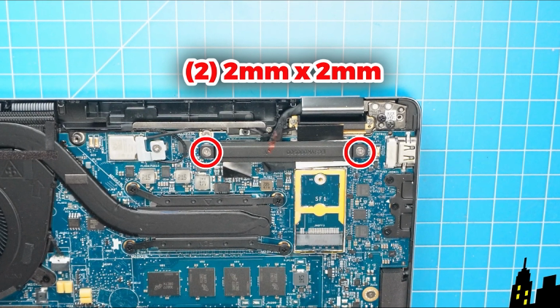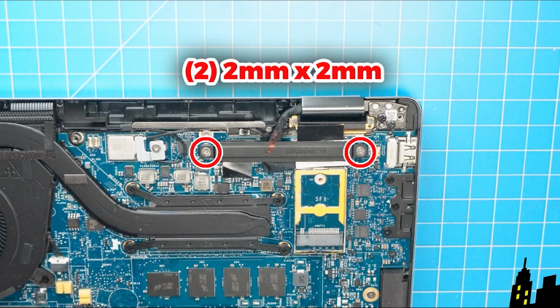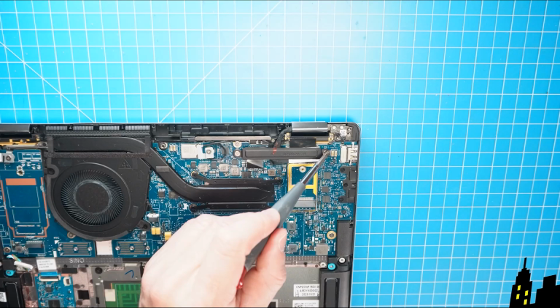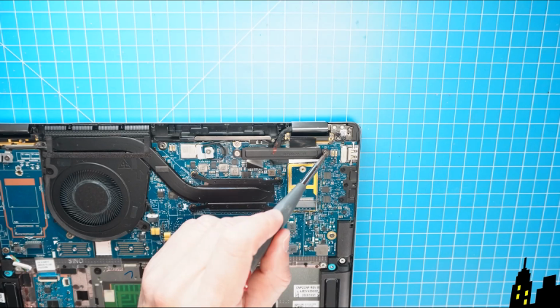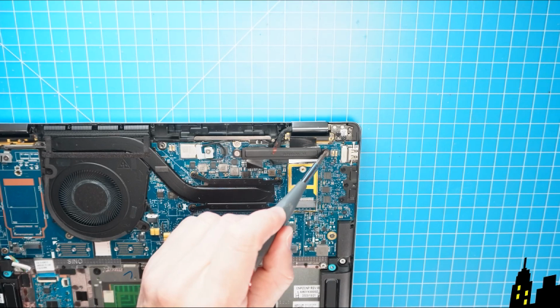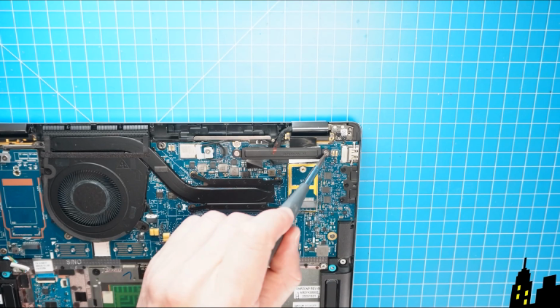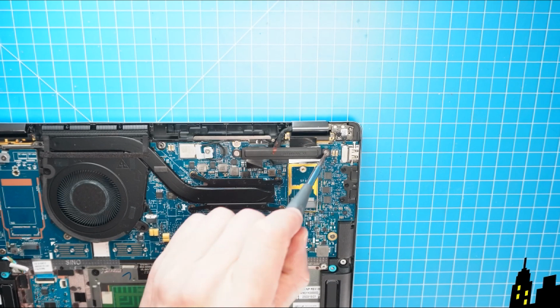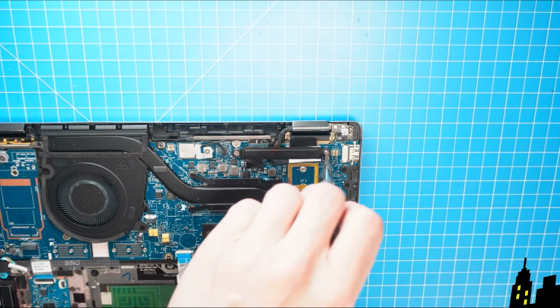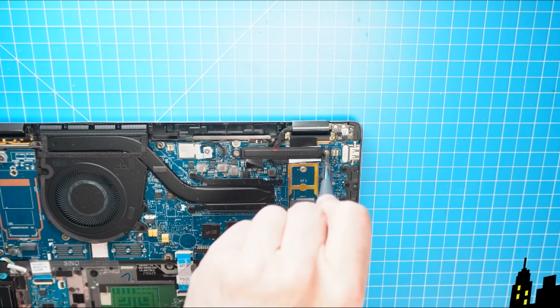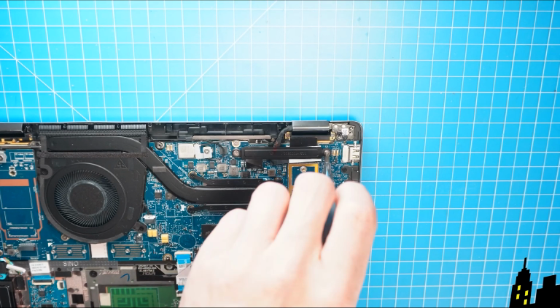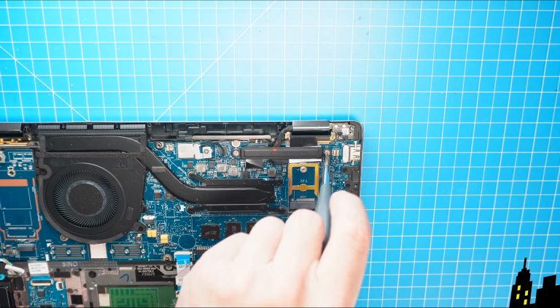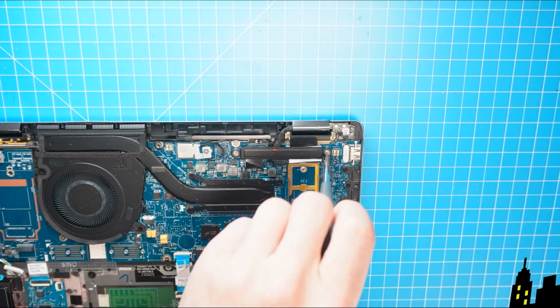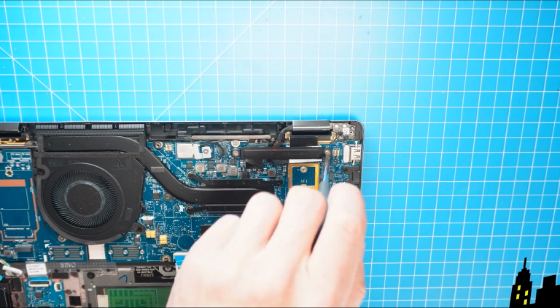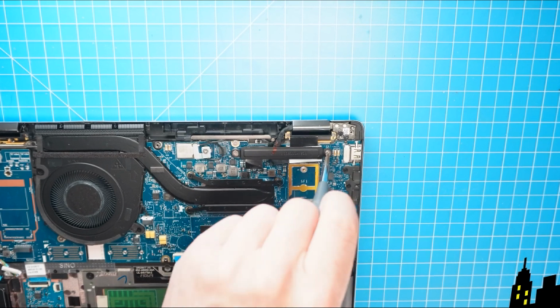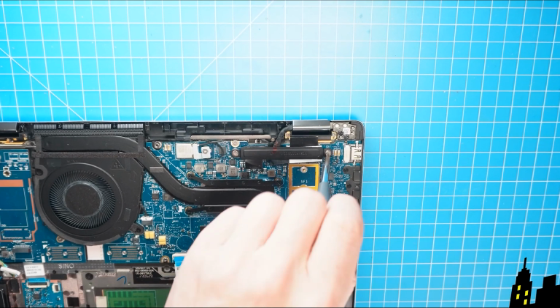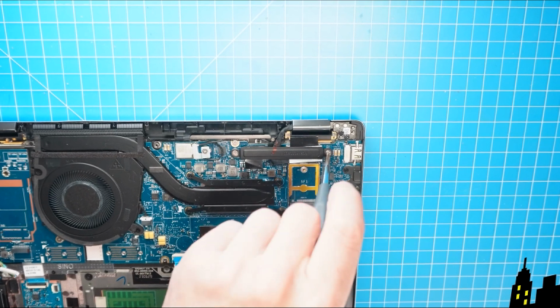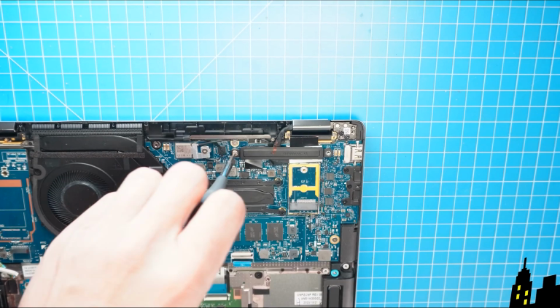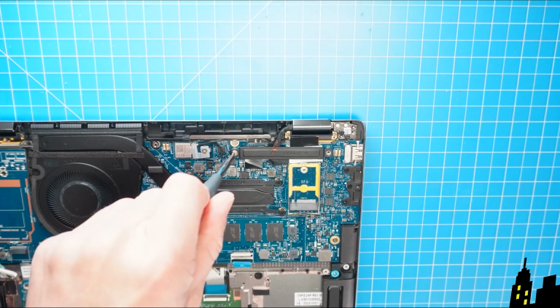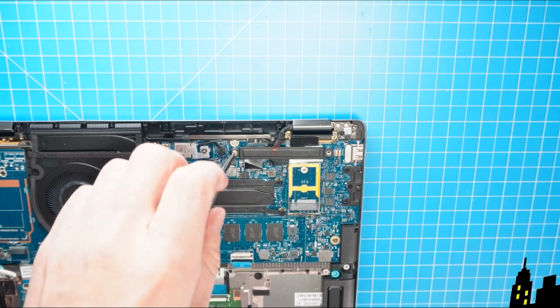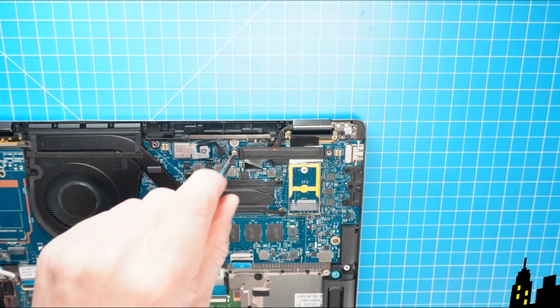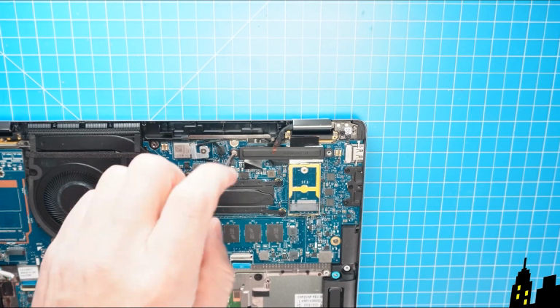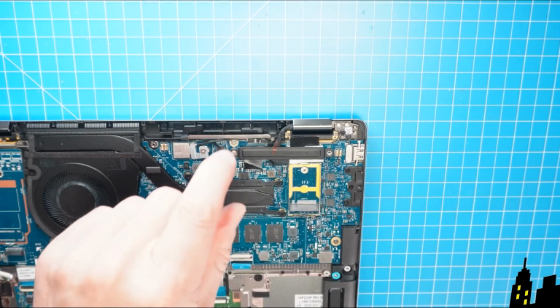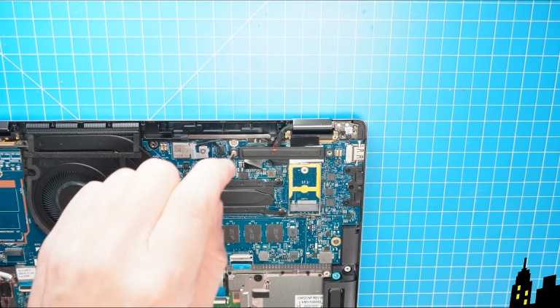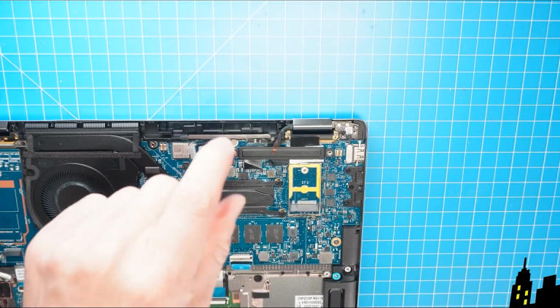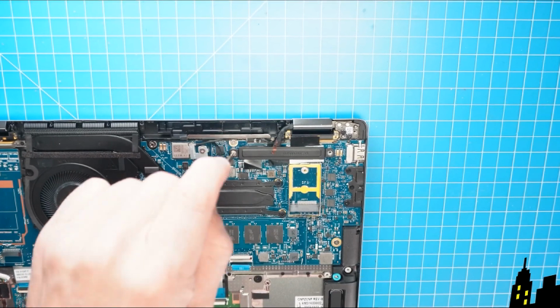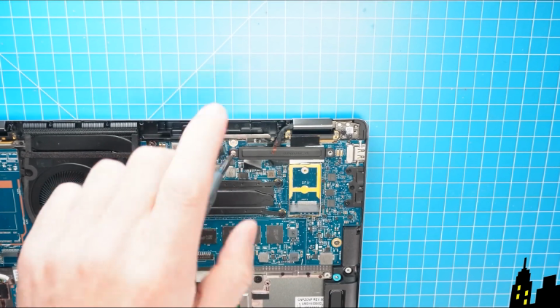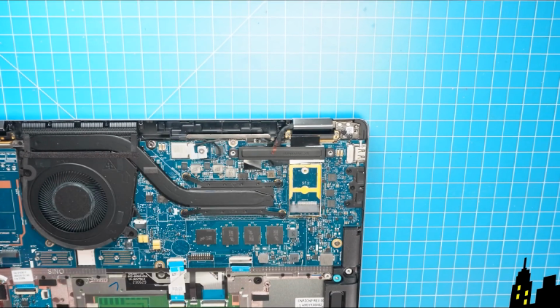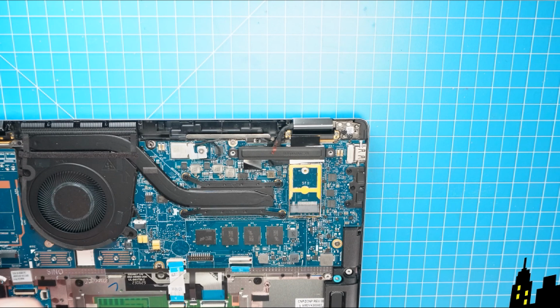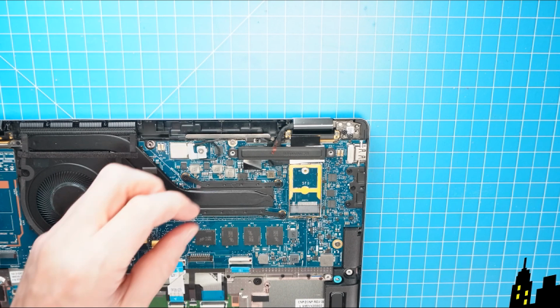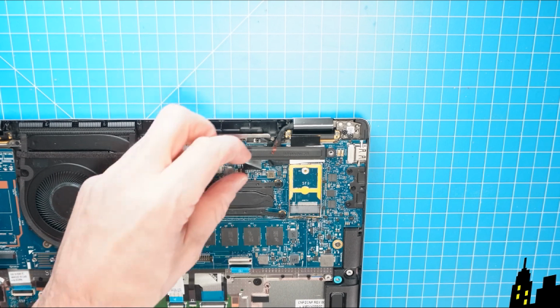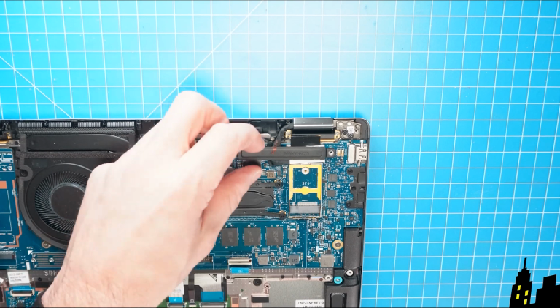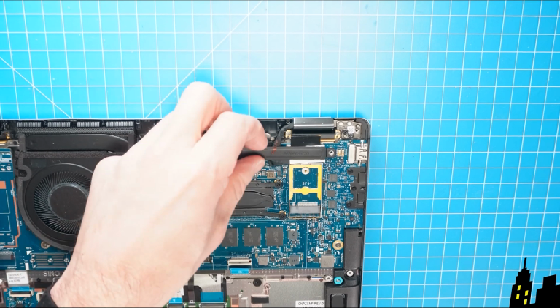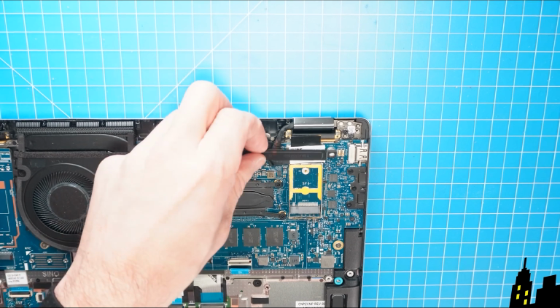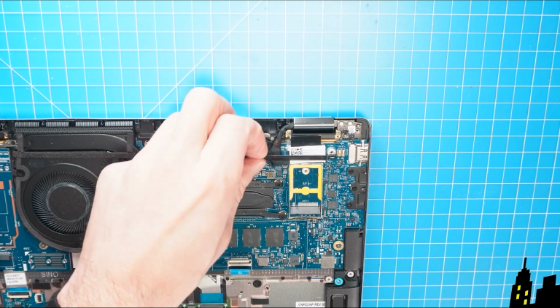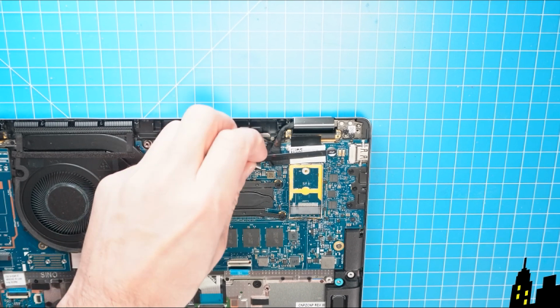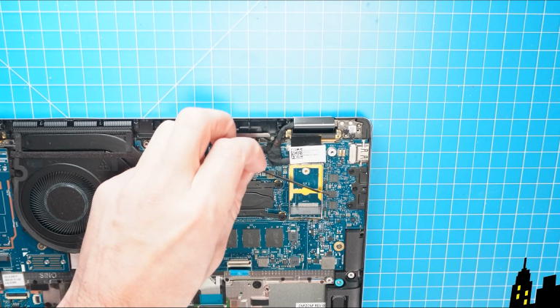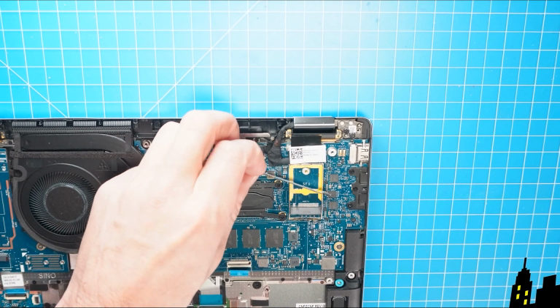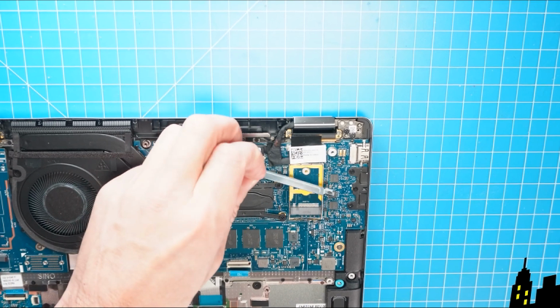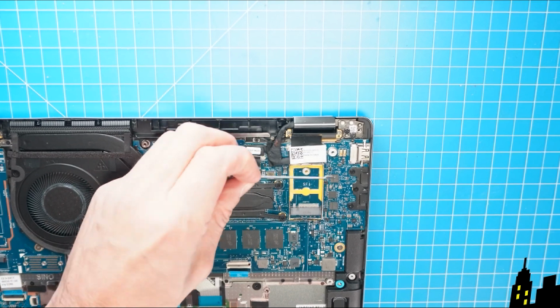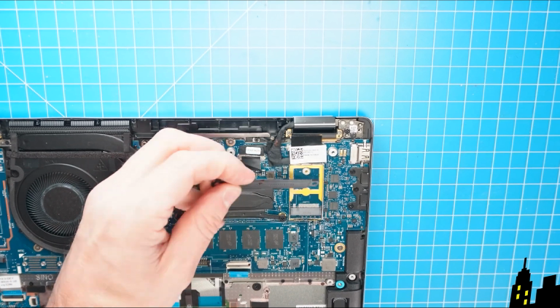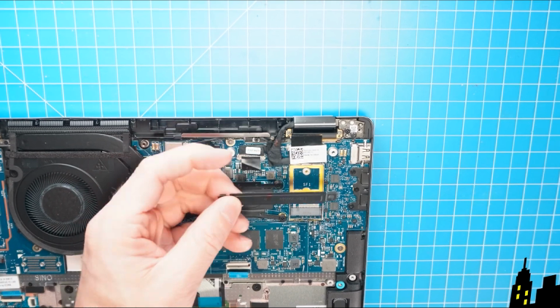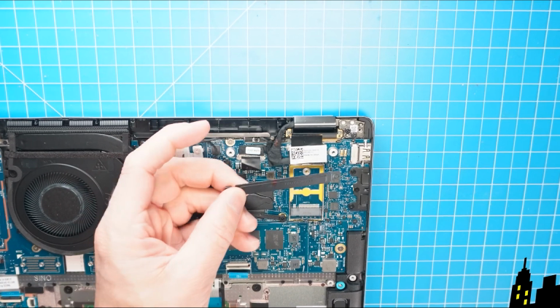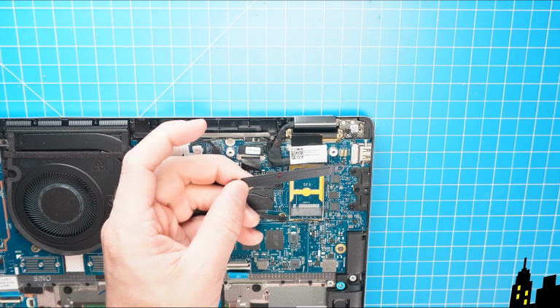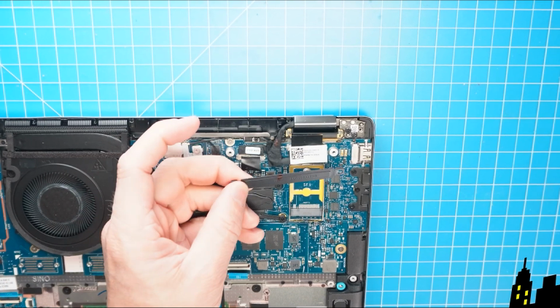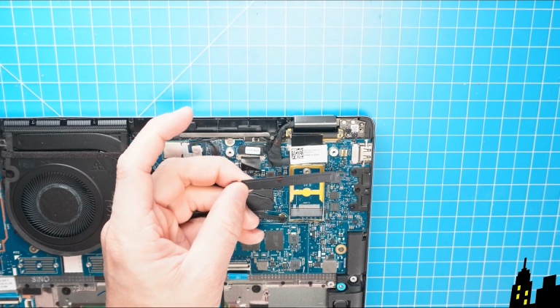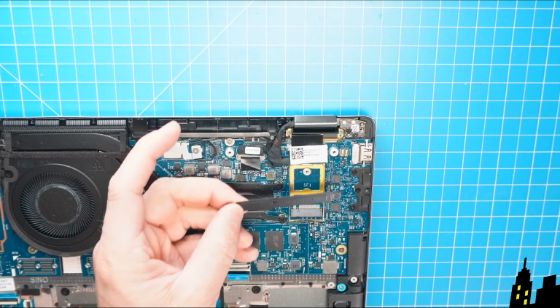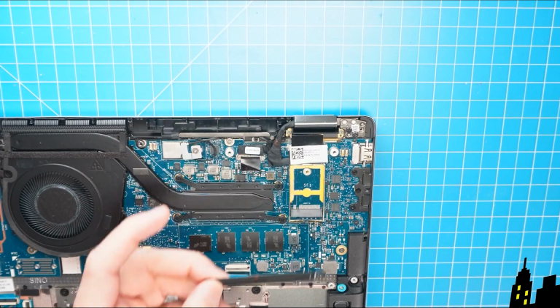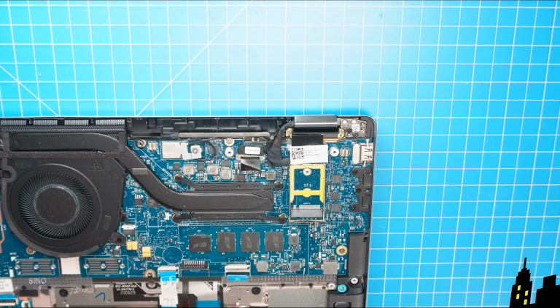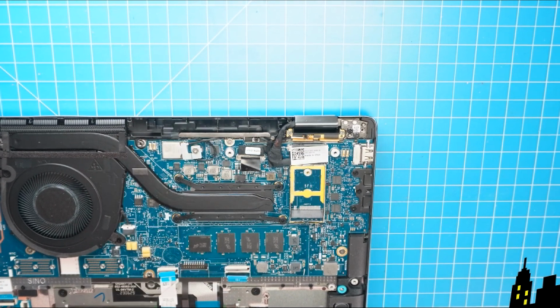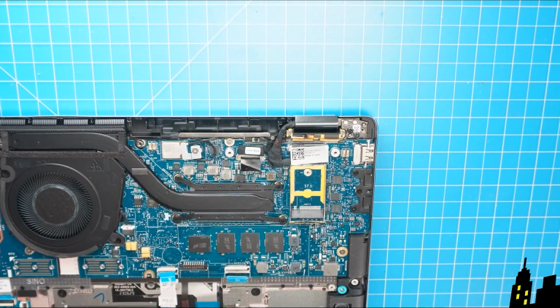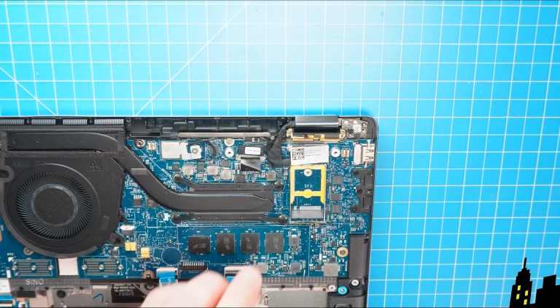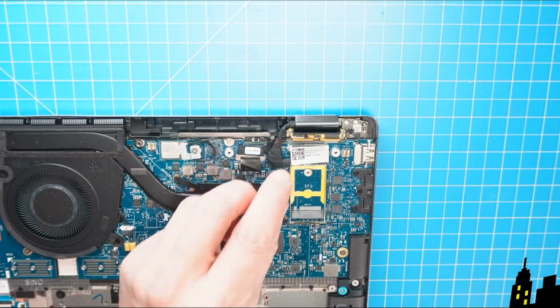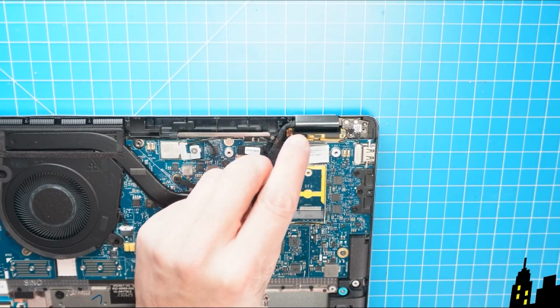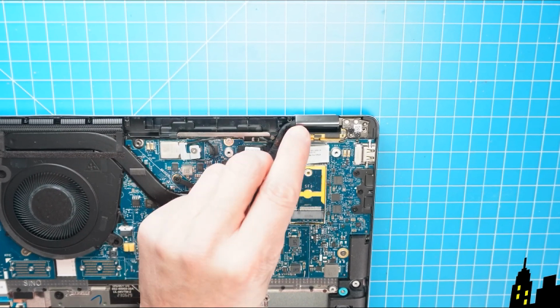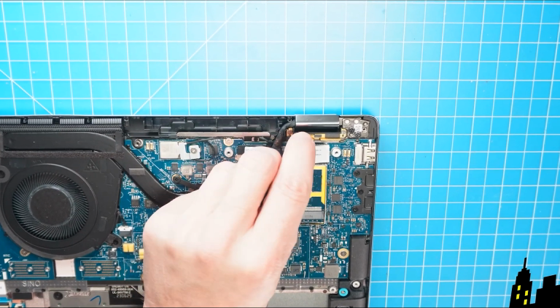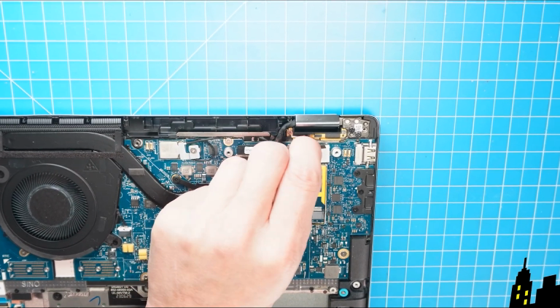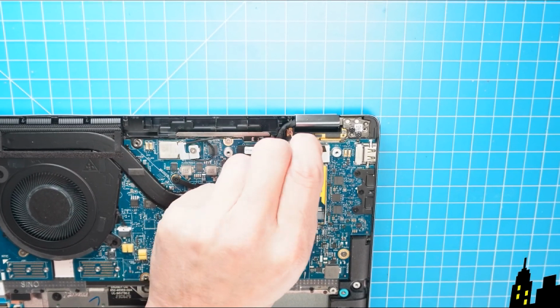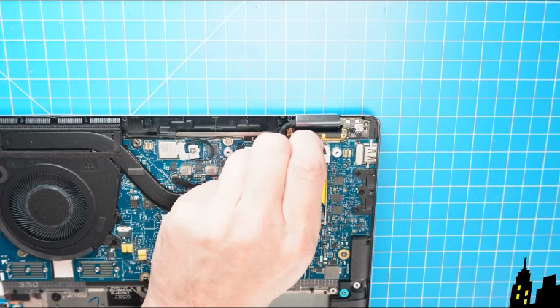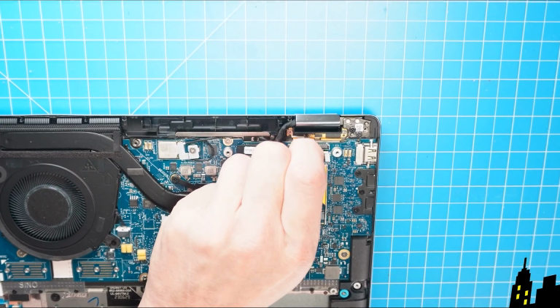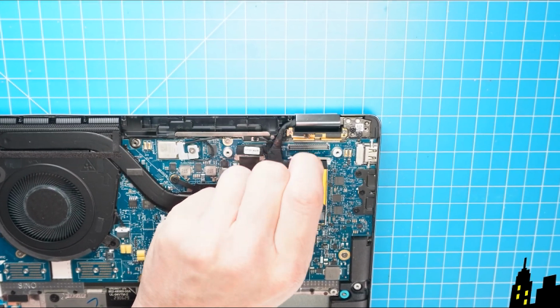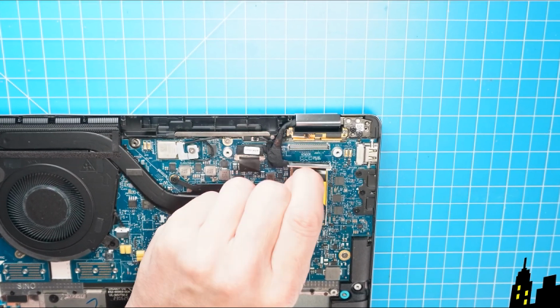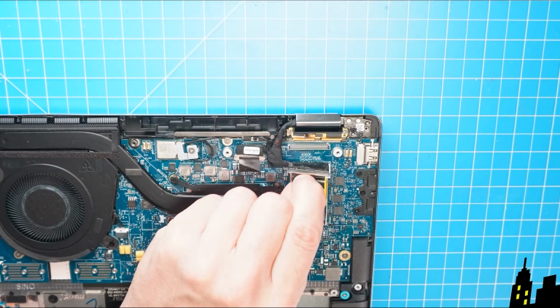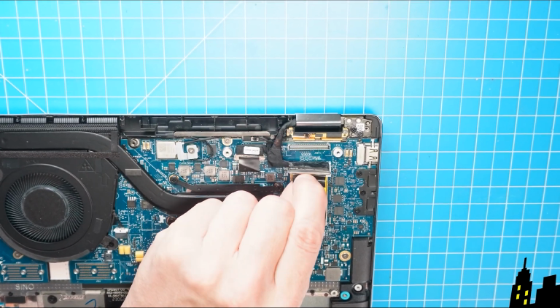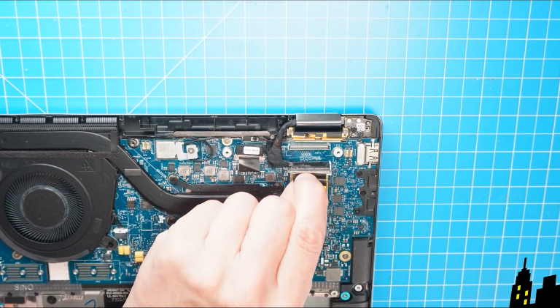Now unscrew and remove the display cable bracket. Then disconnect the display cables.